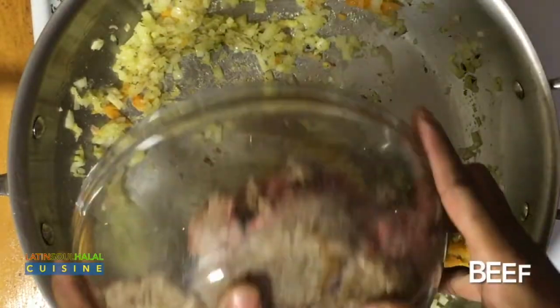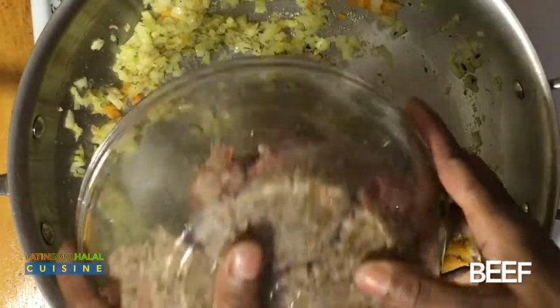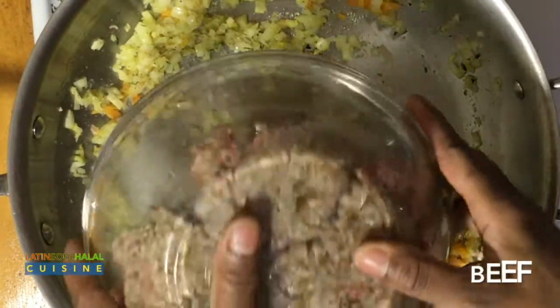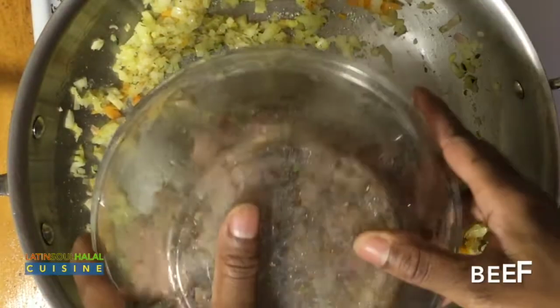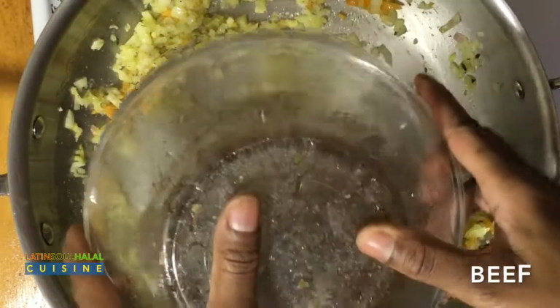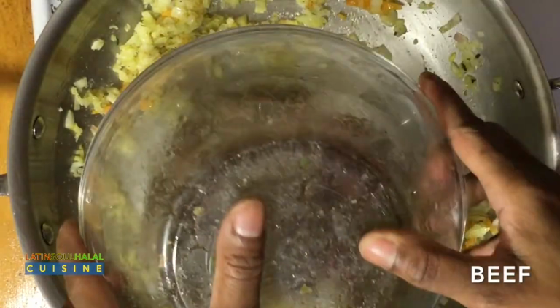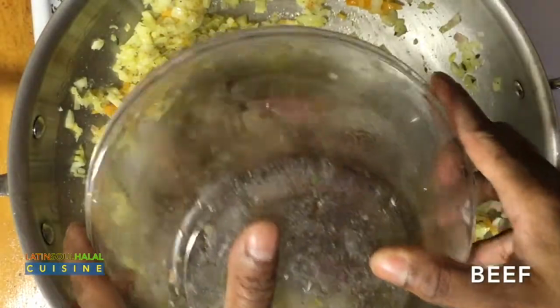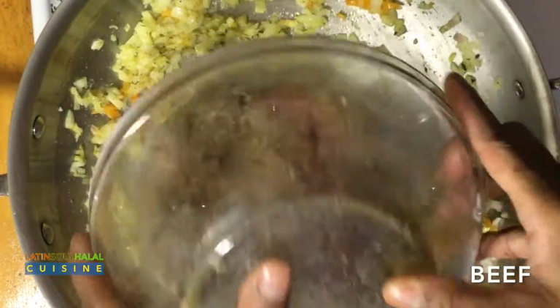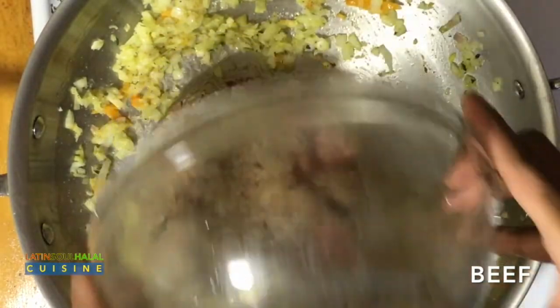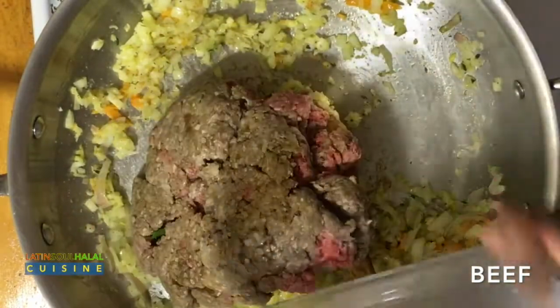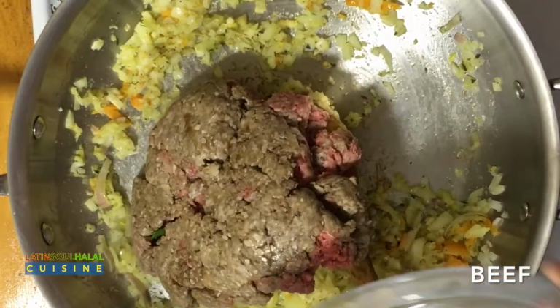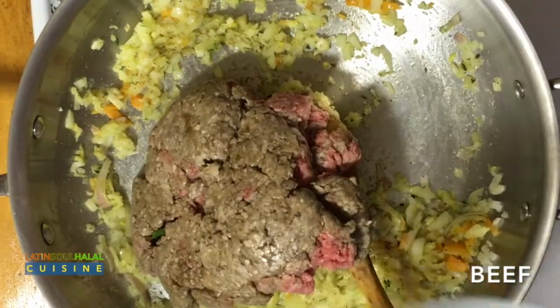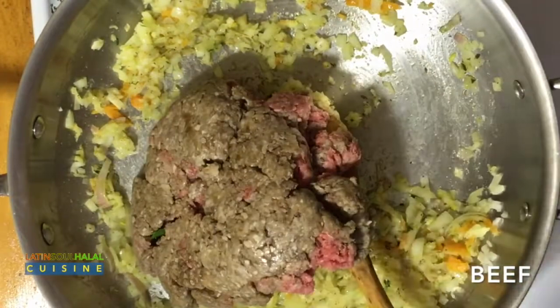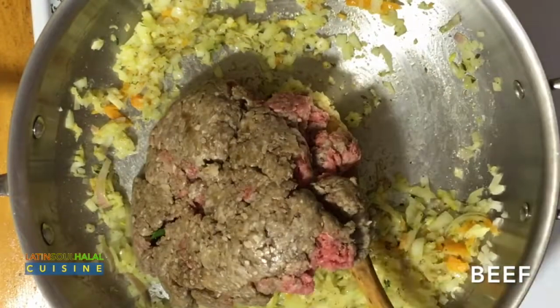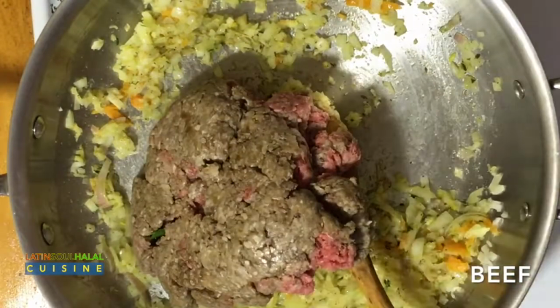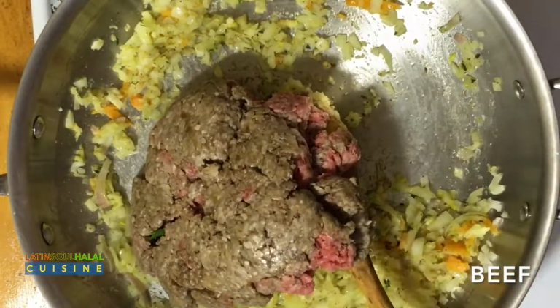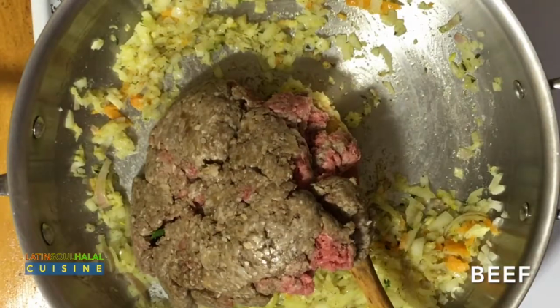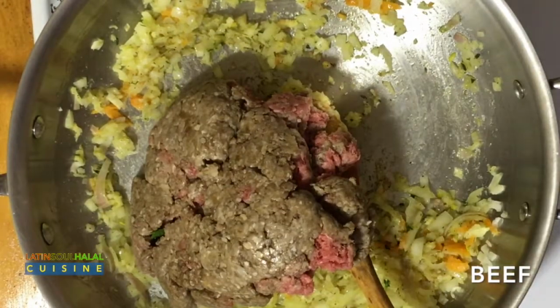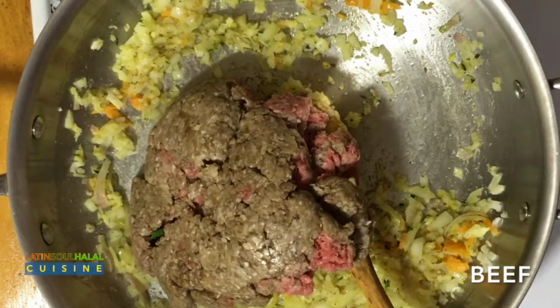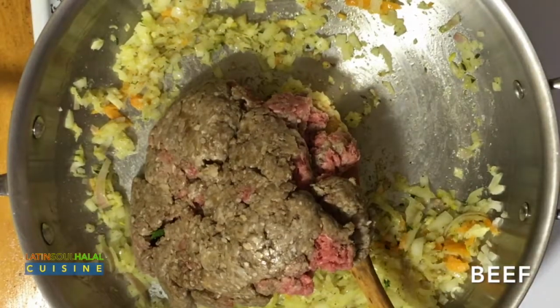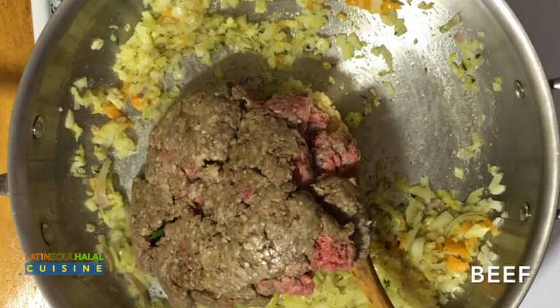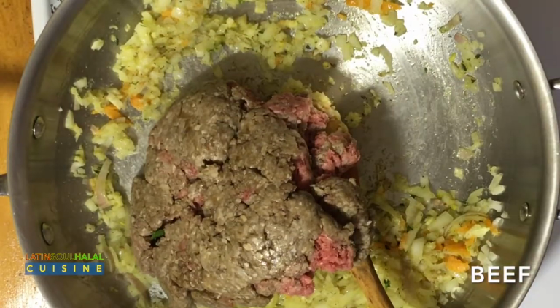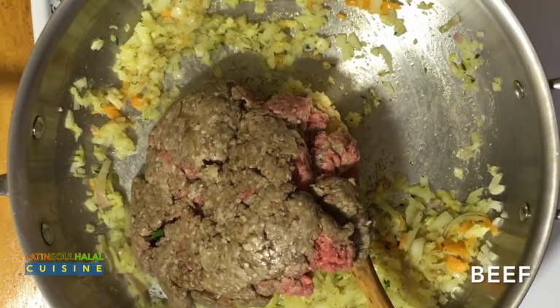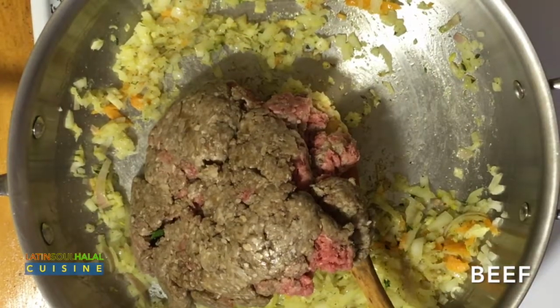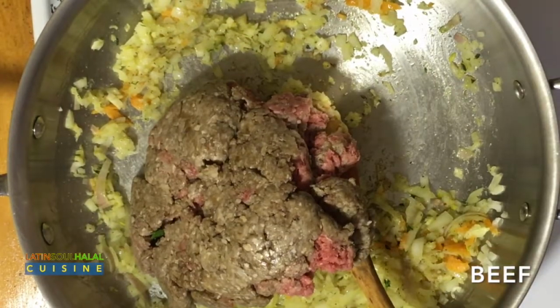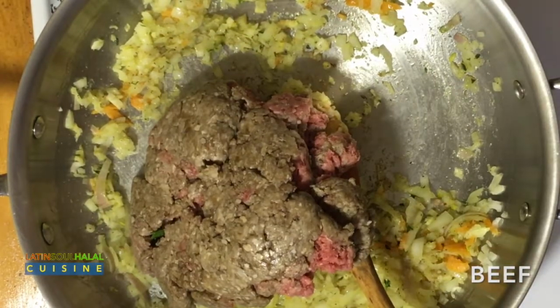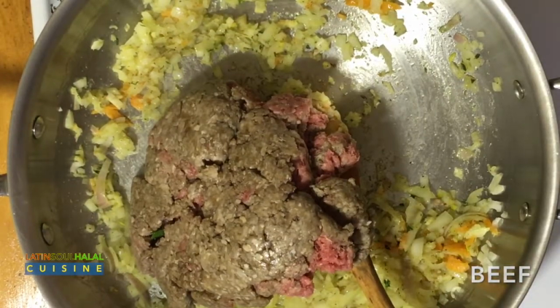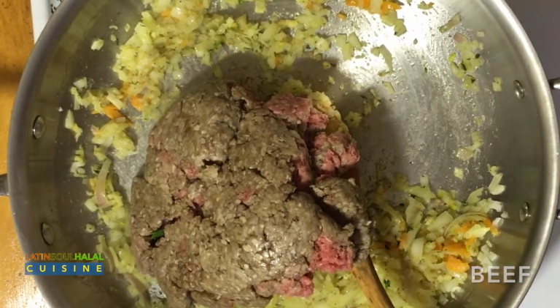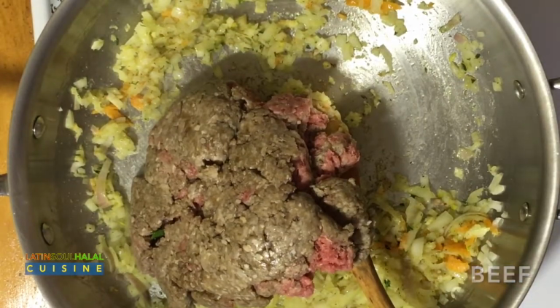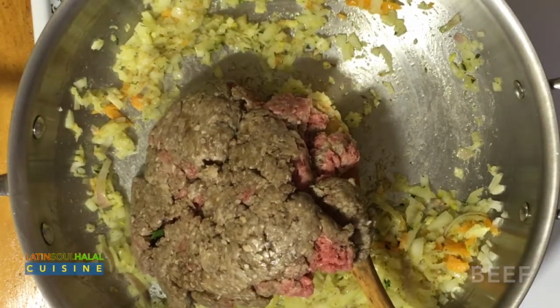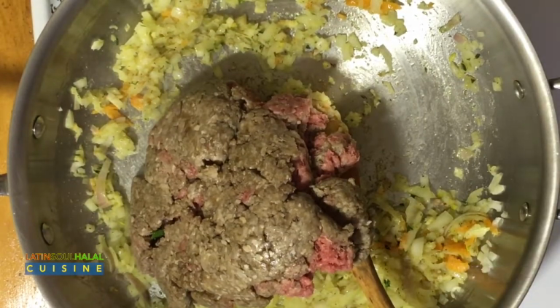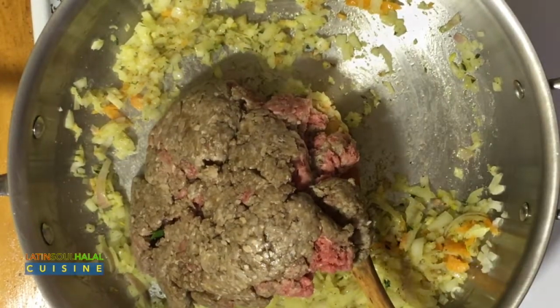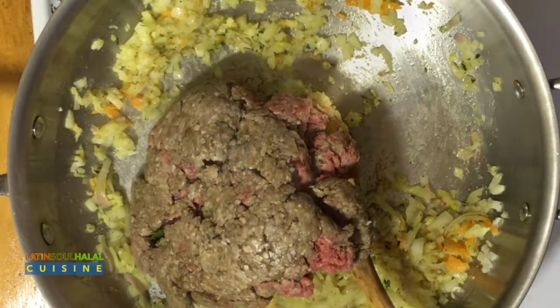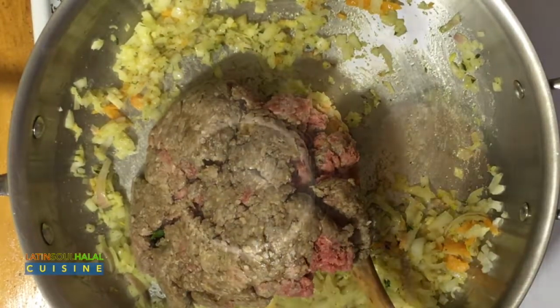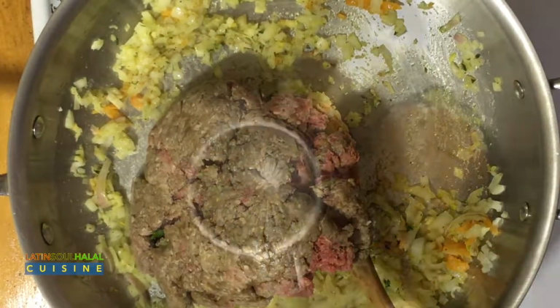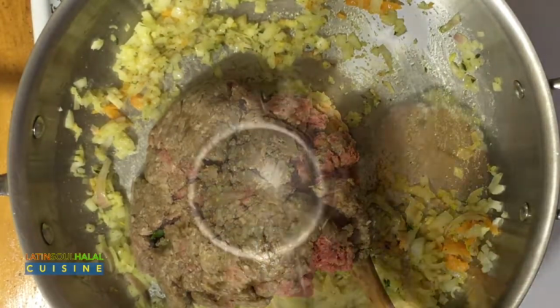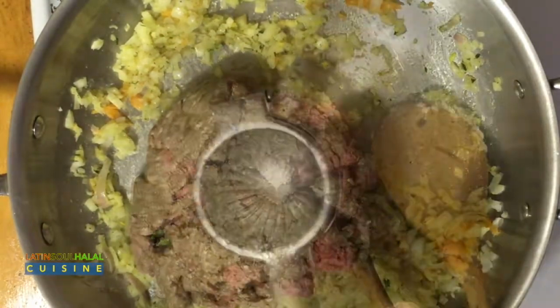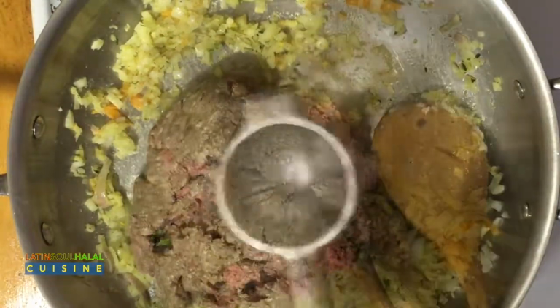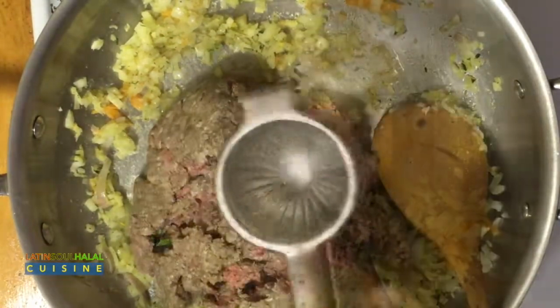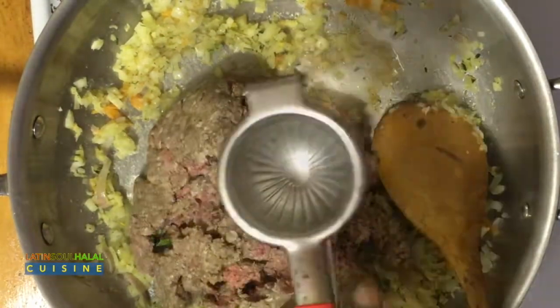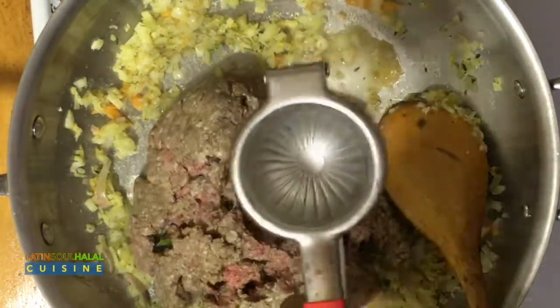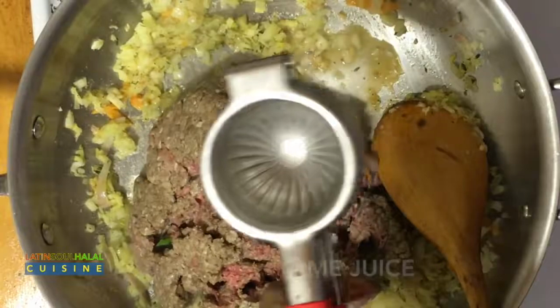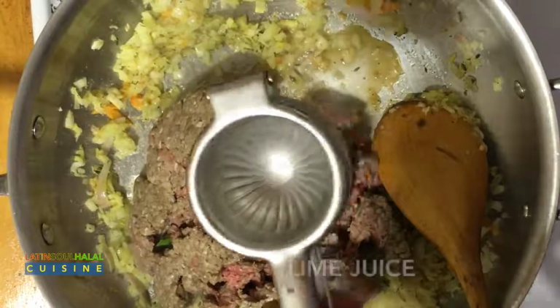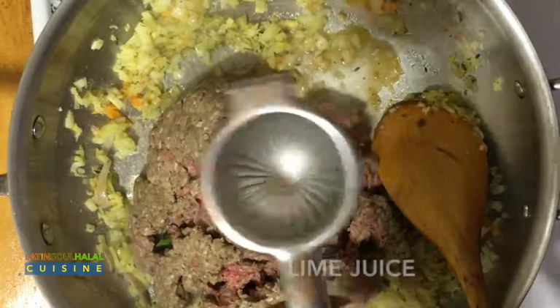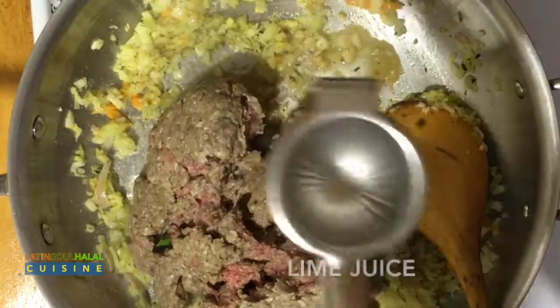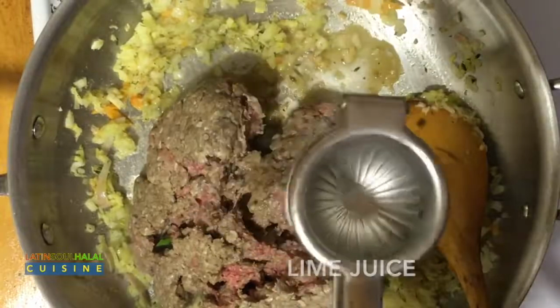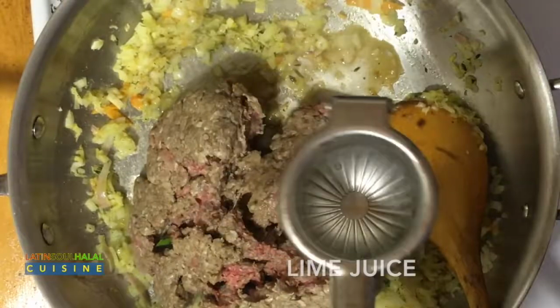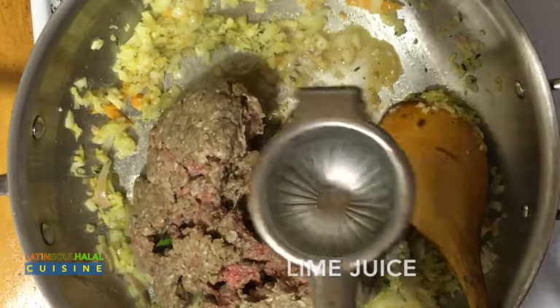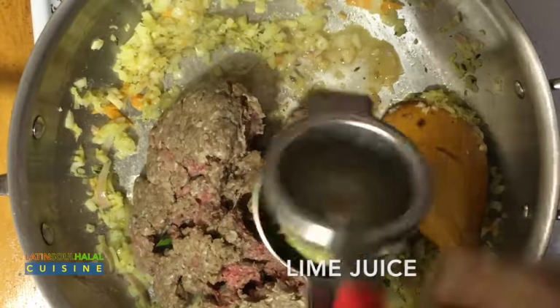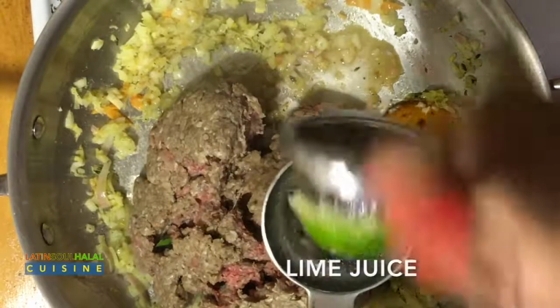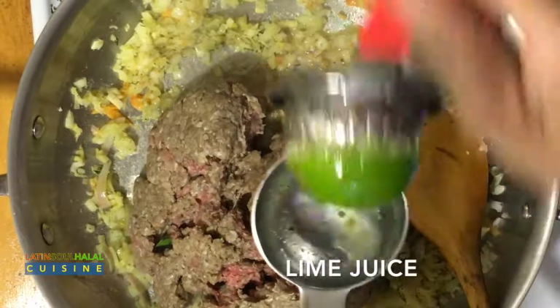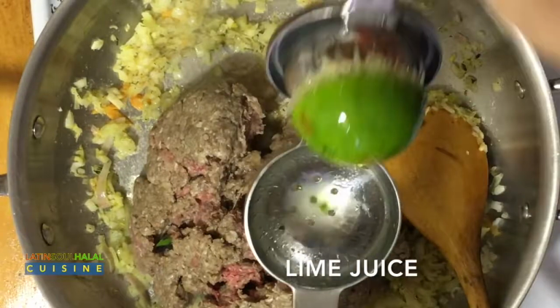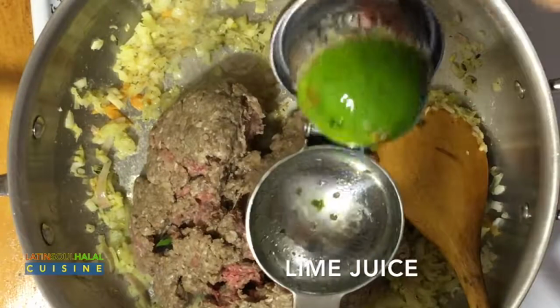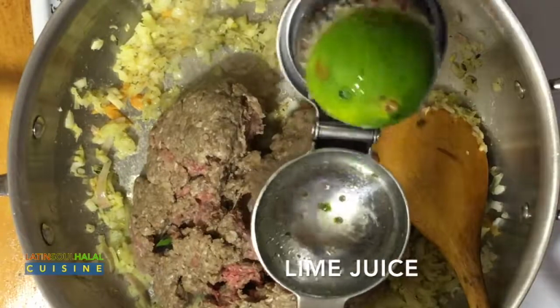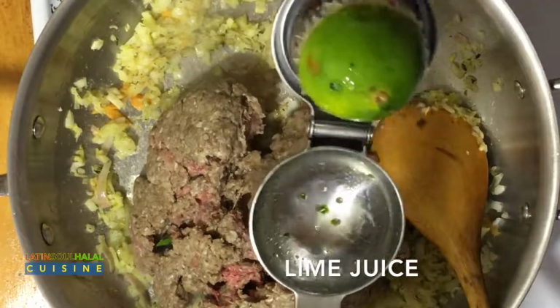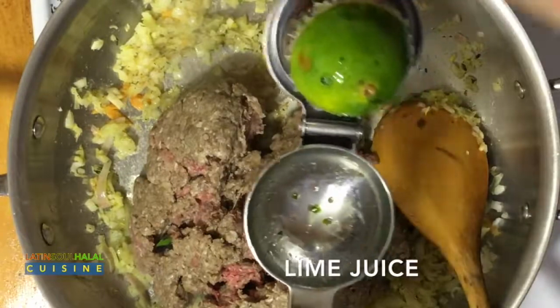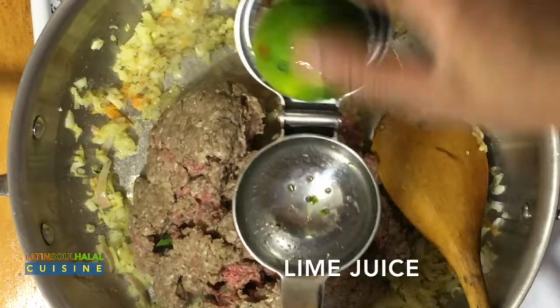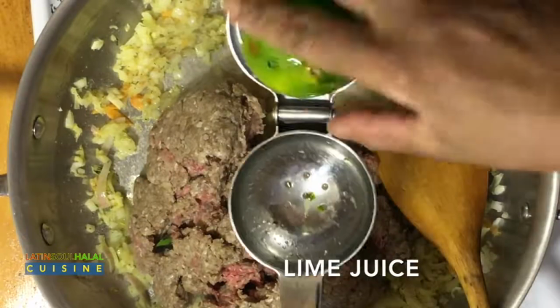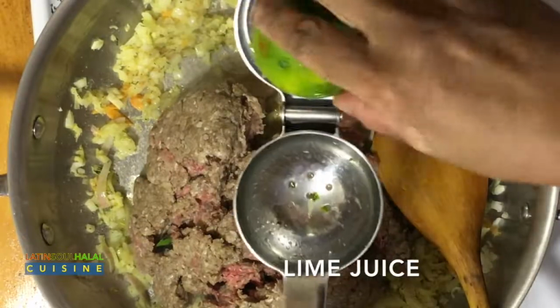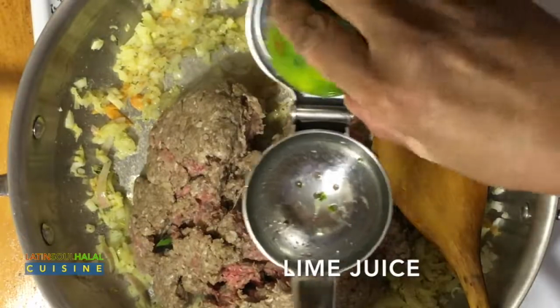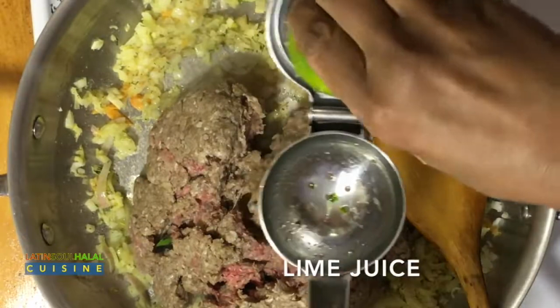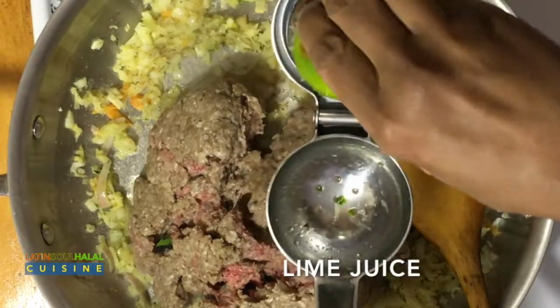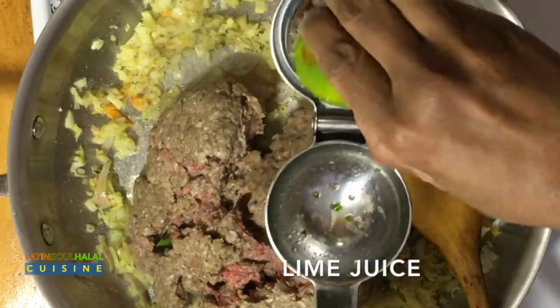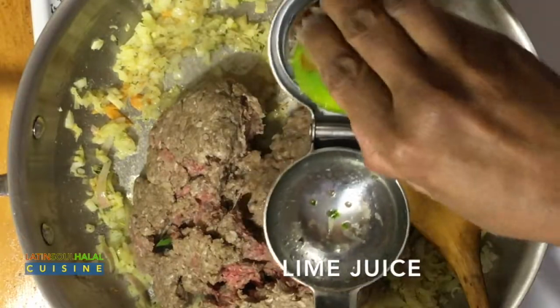Add the meat, lime juice, and simmer until the liquid absorbs. Cook for about 15 minutes.